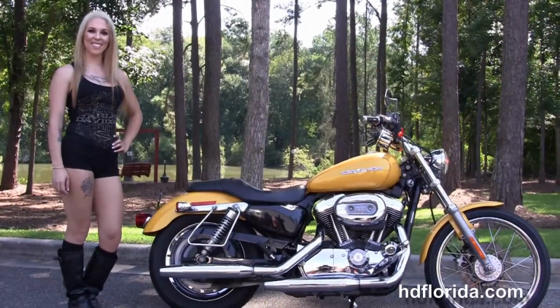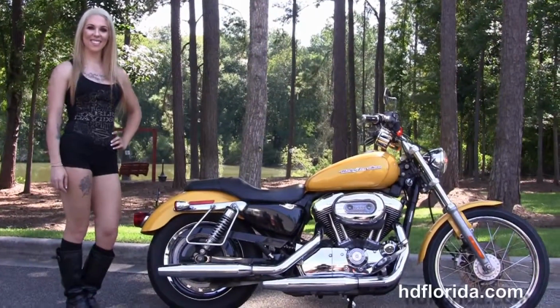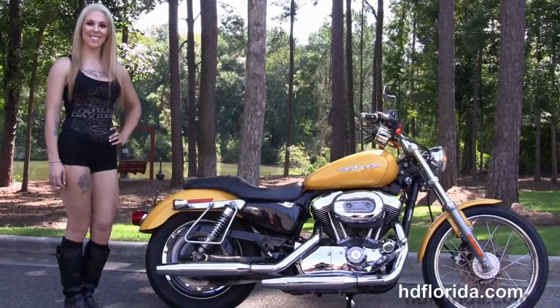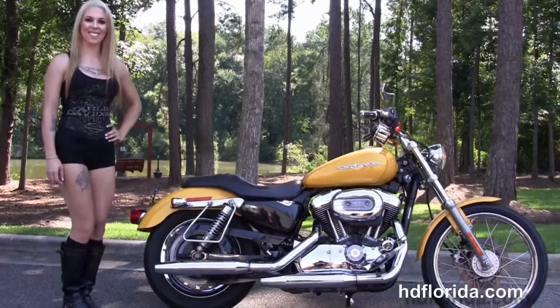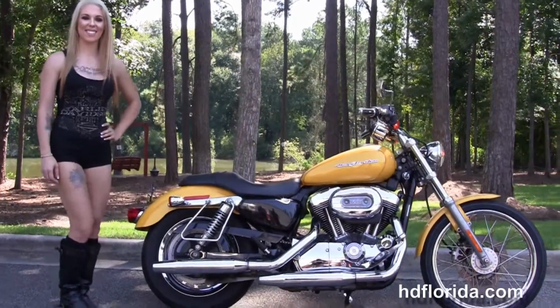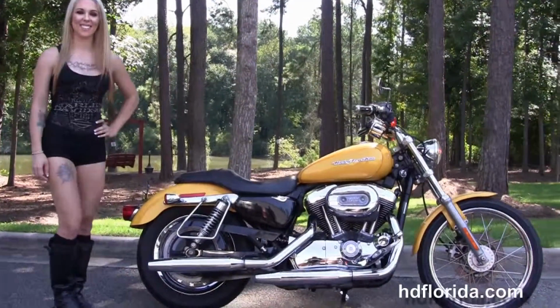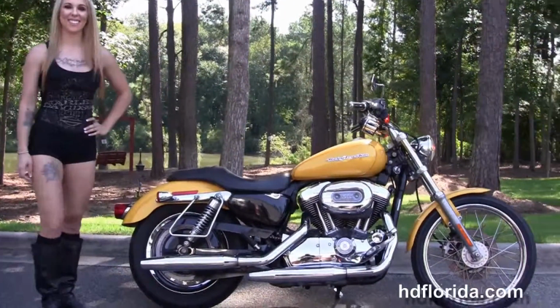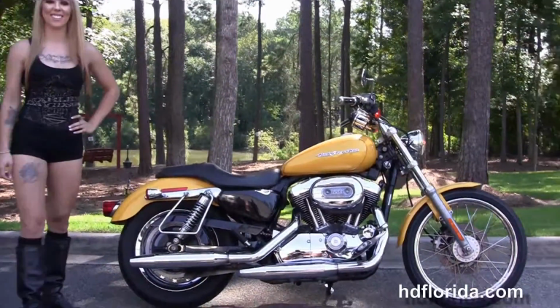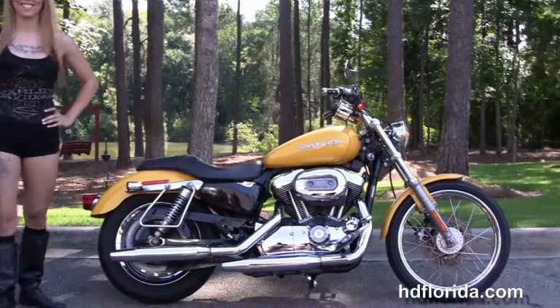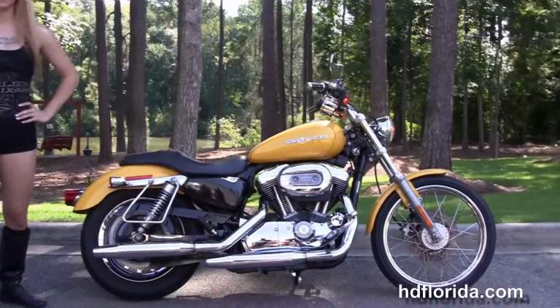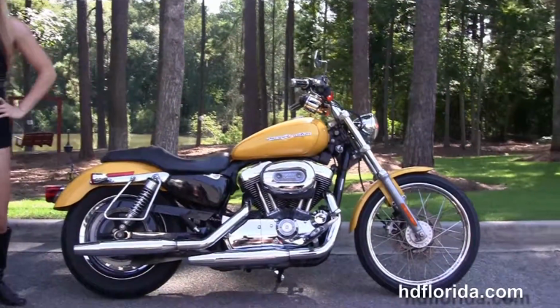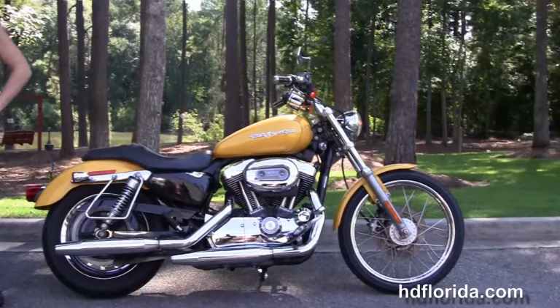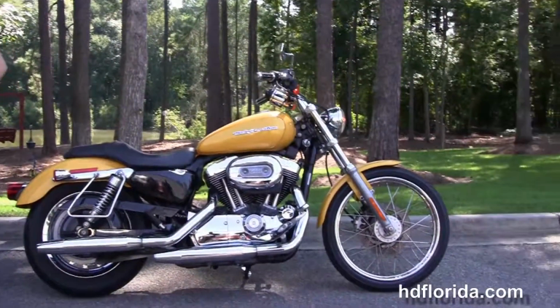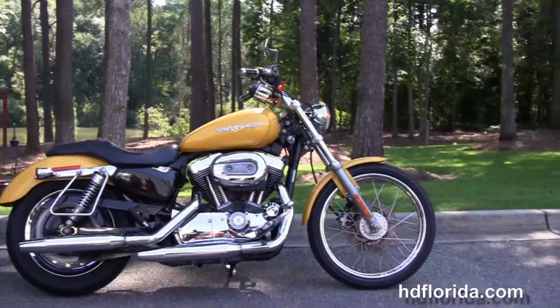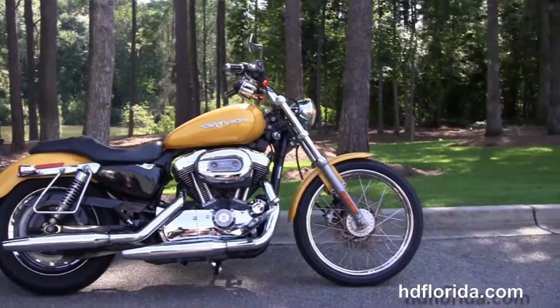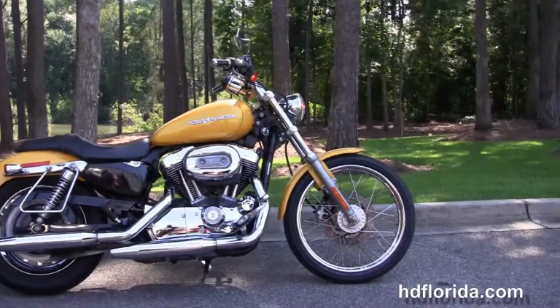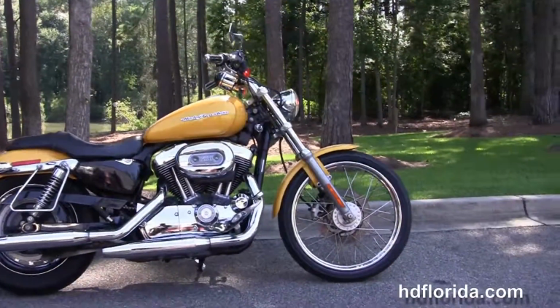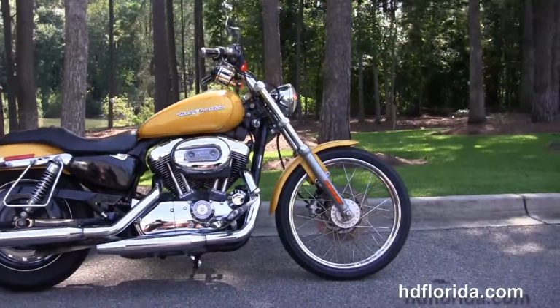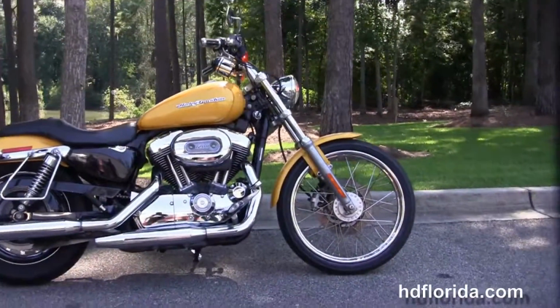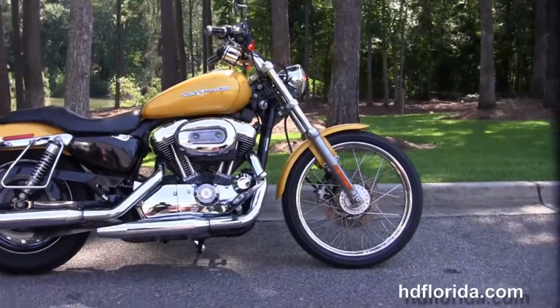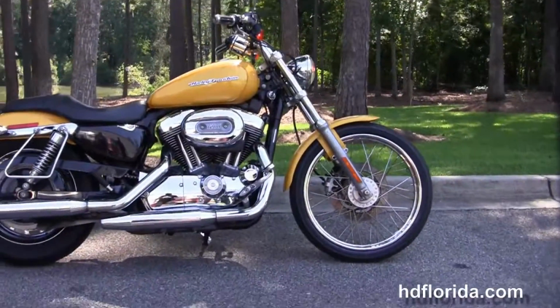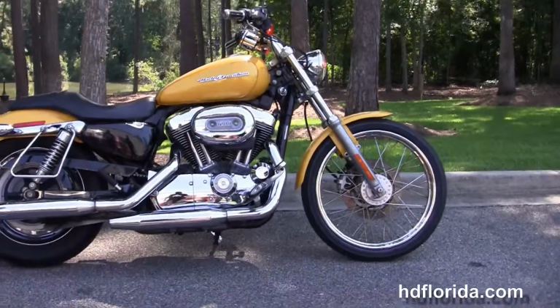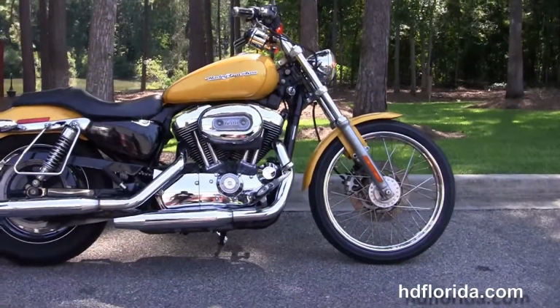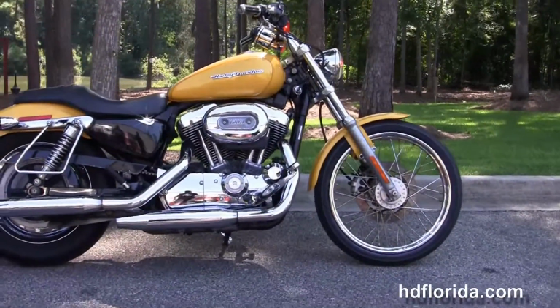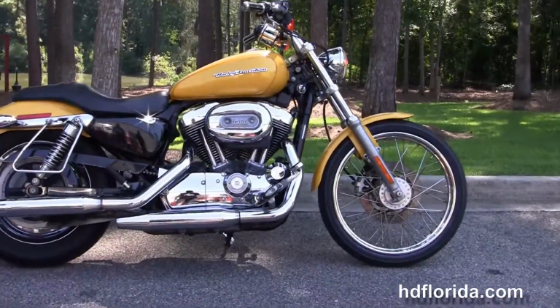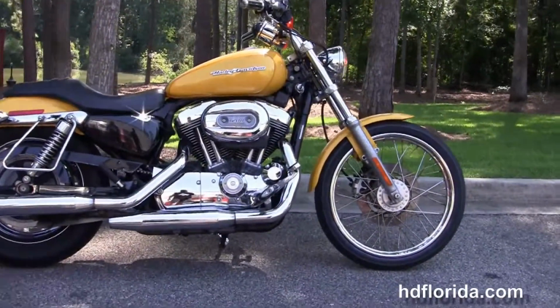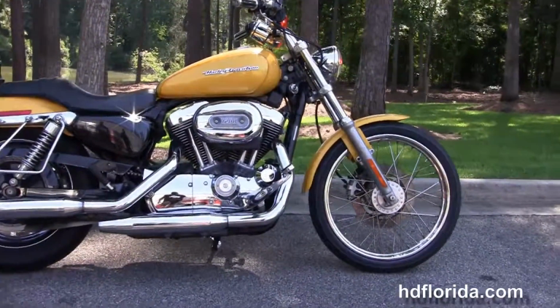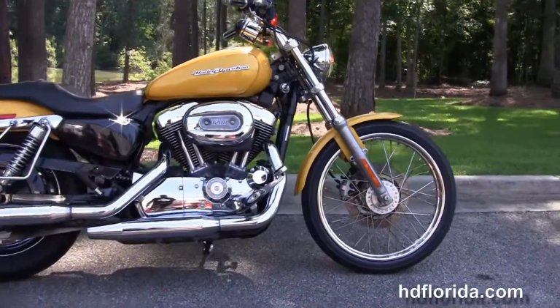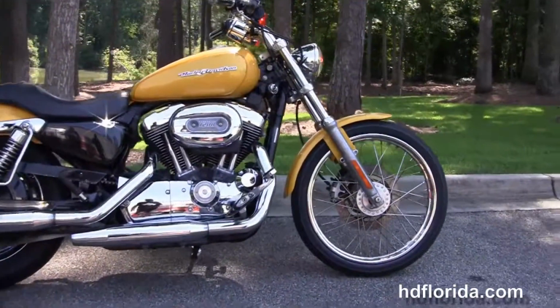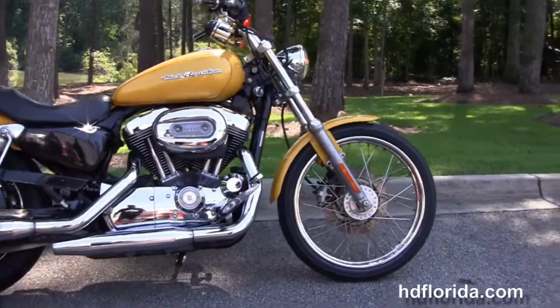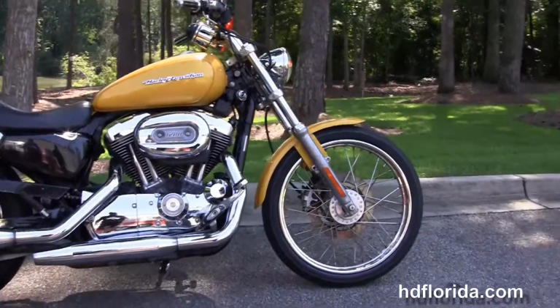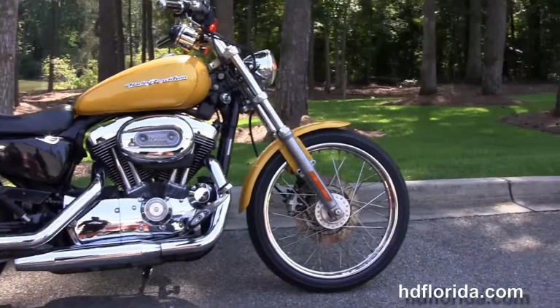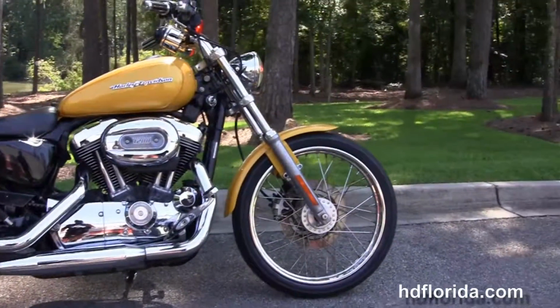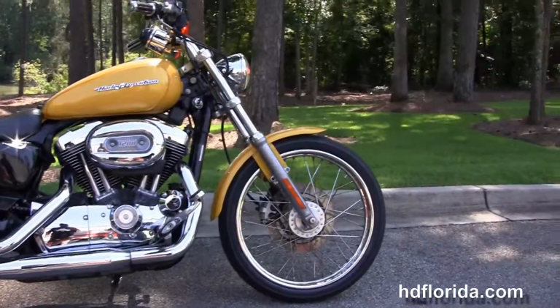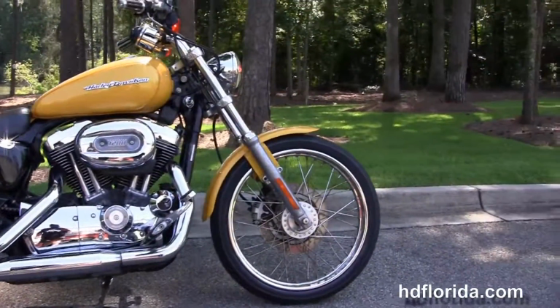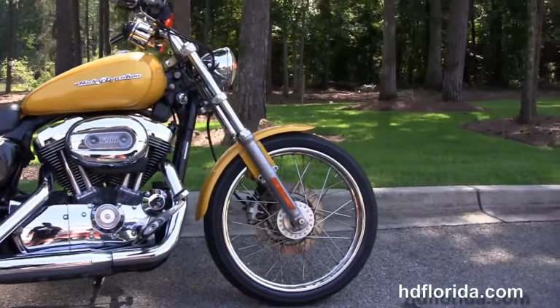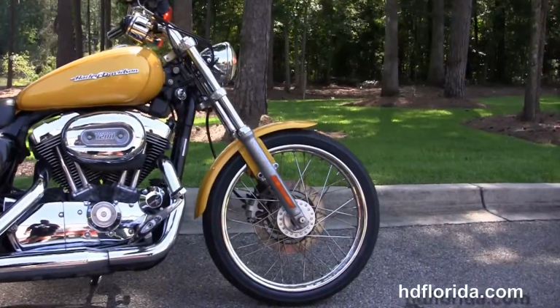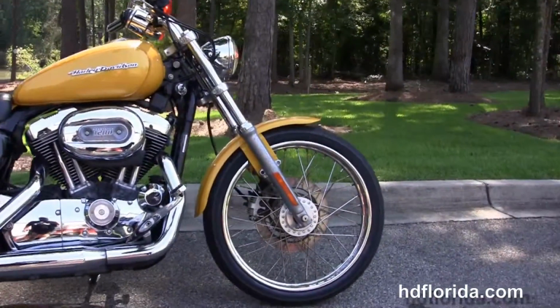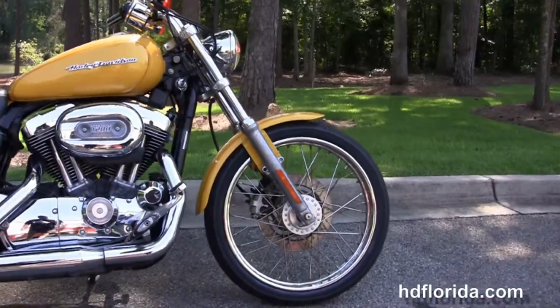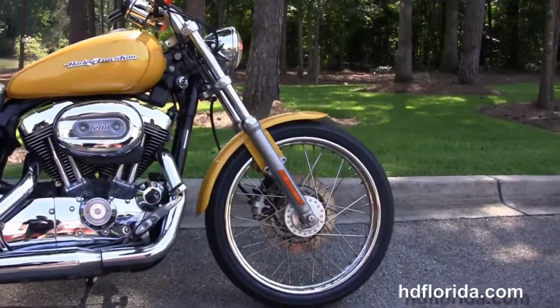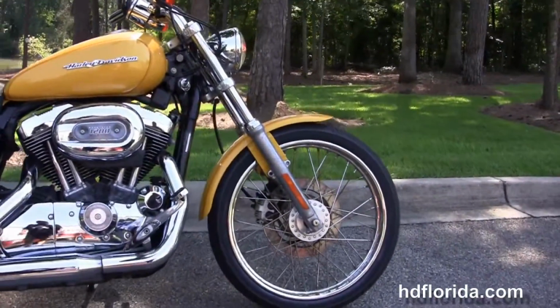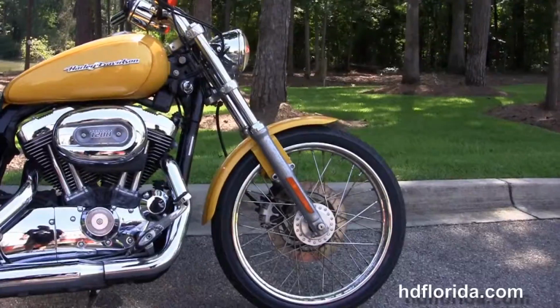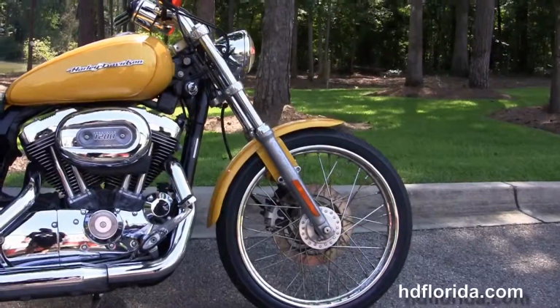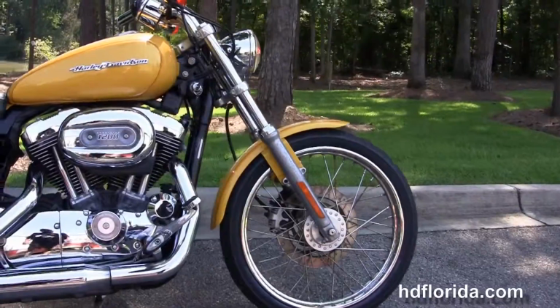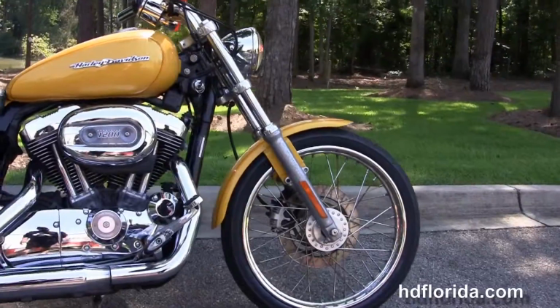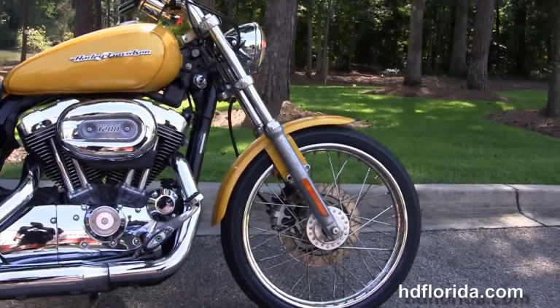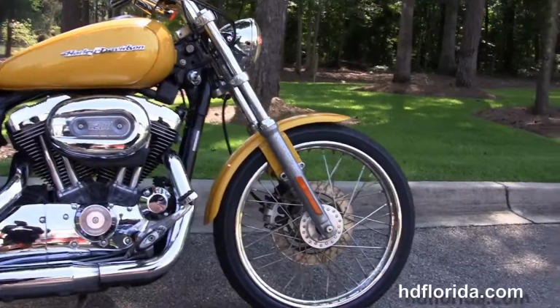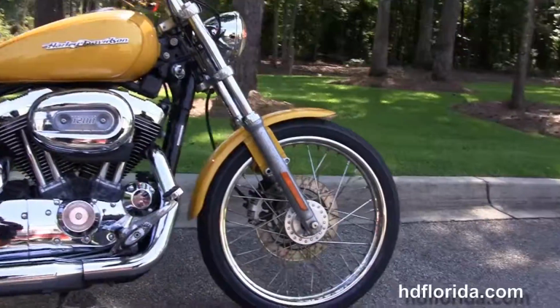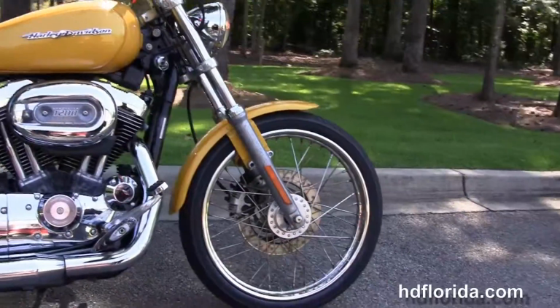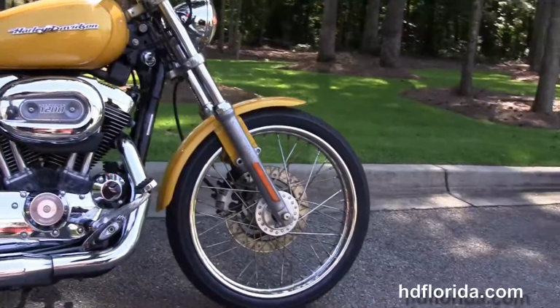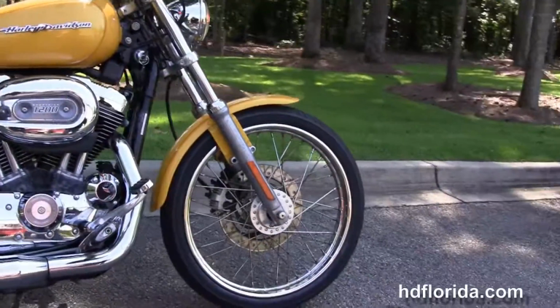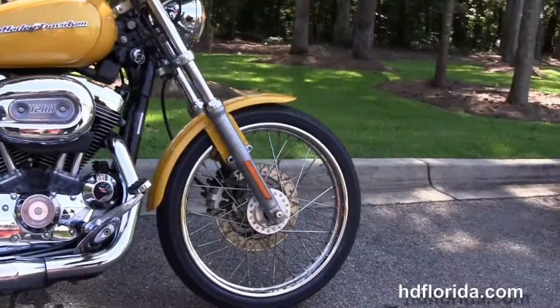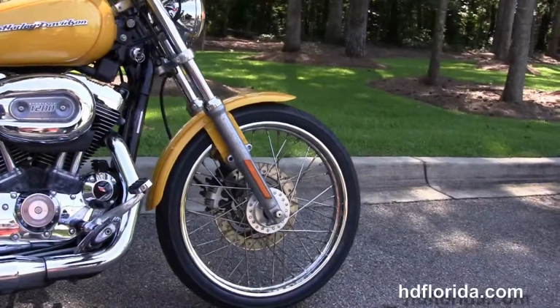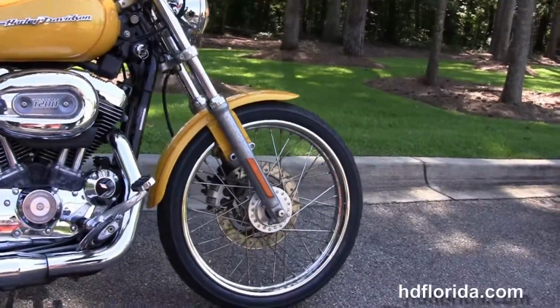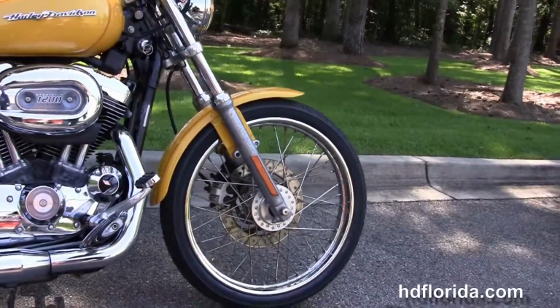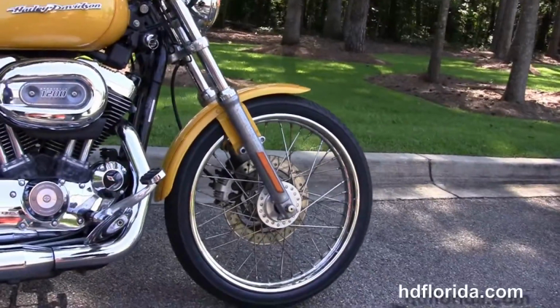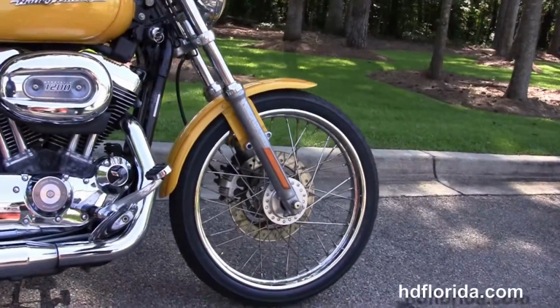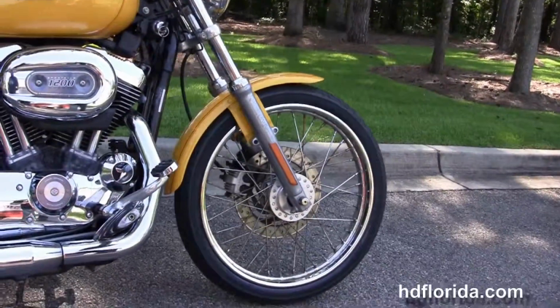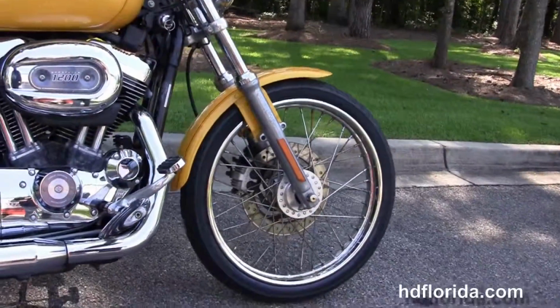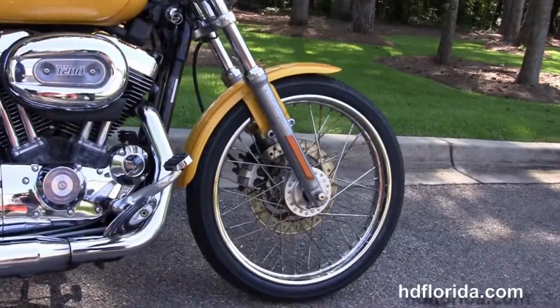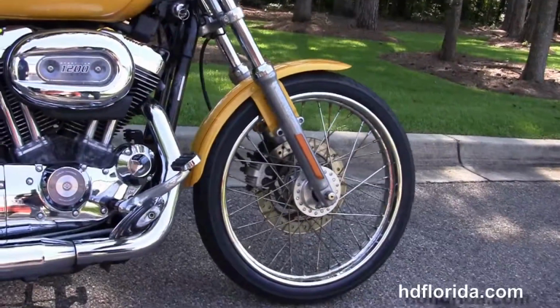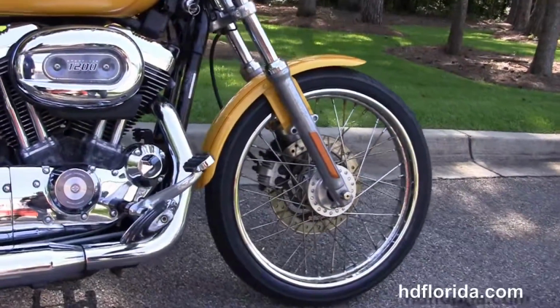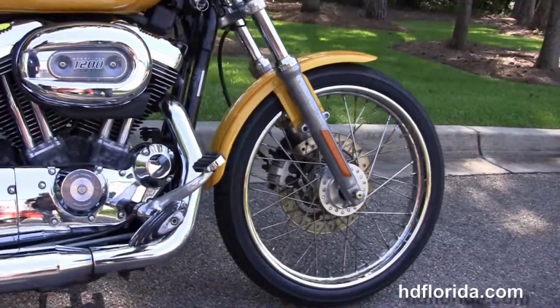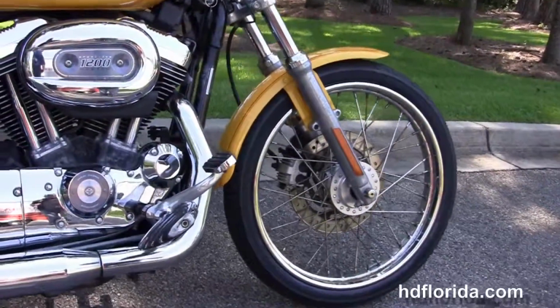This bike starts out front with a 21-inch steel lace wheel and single disc brakes that we put a brand new piece of rubber around.